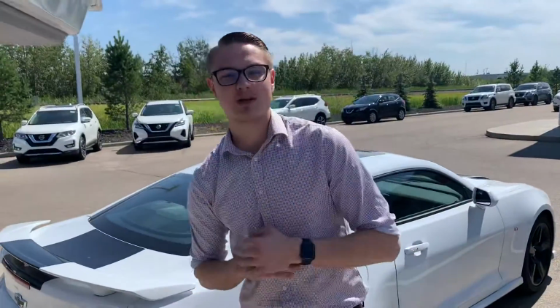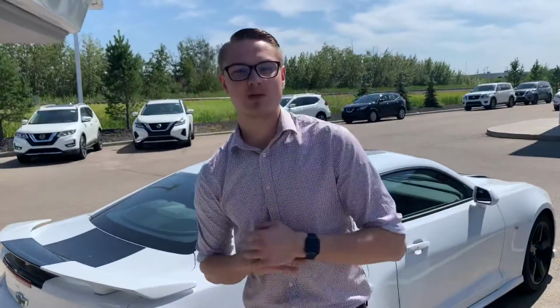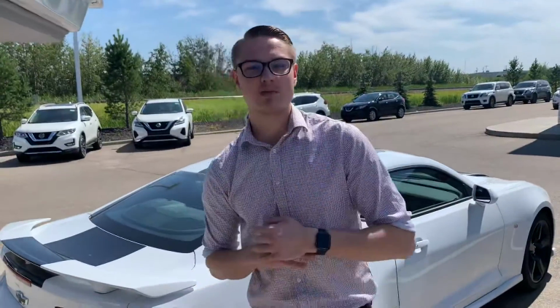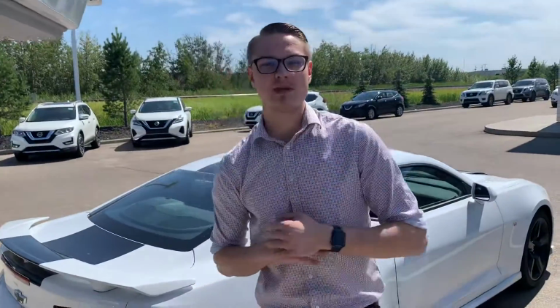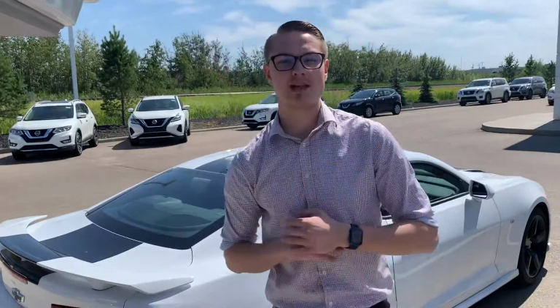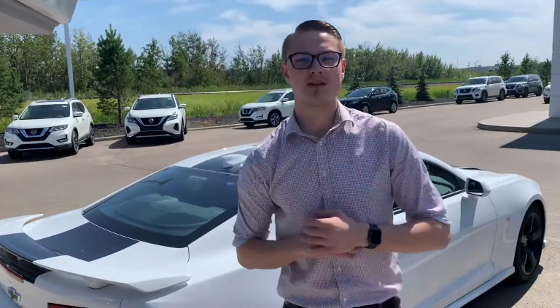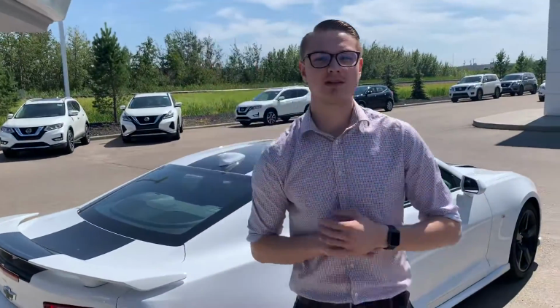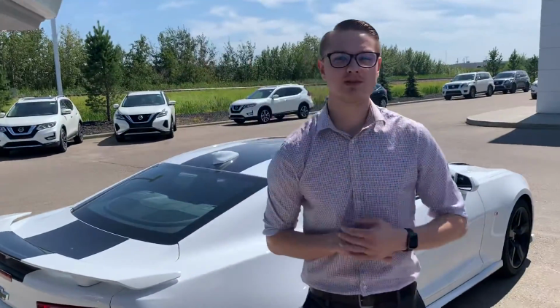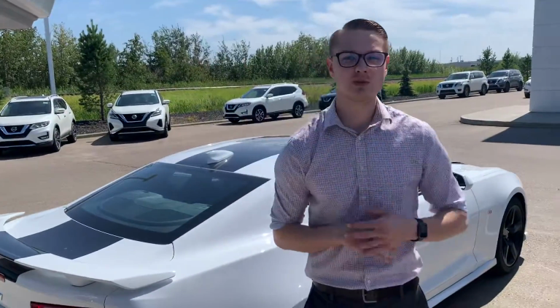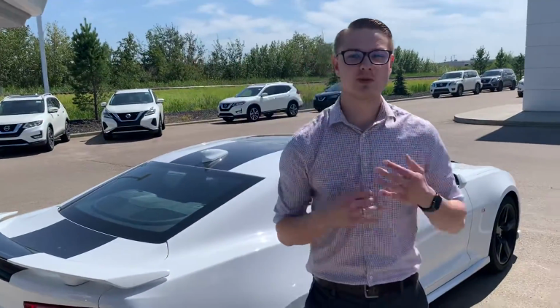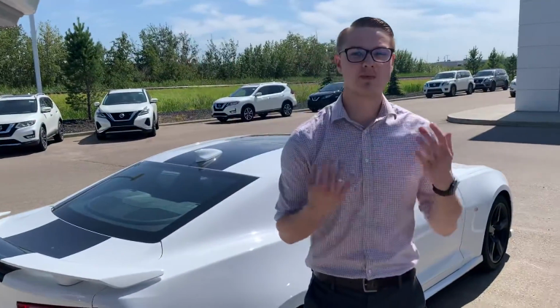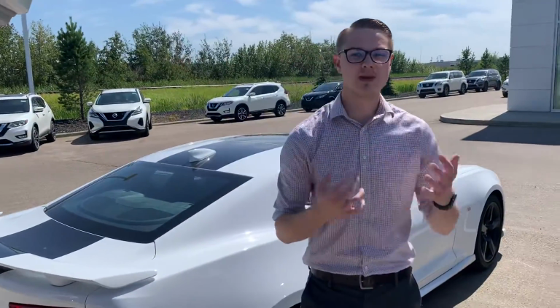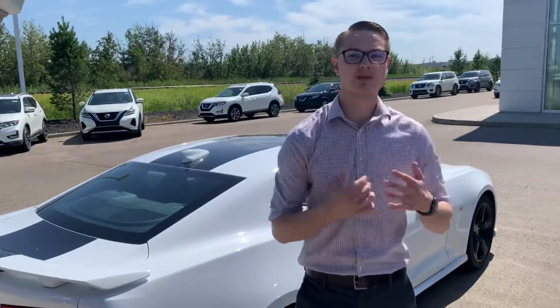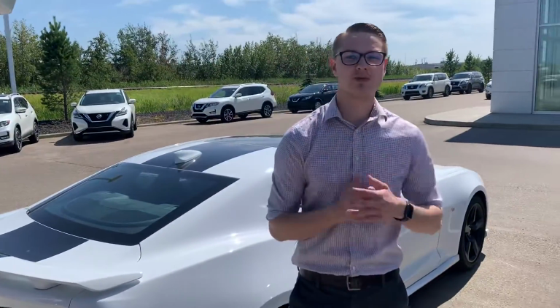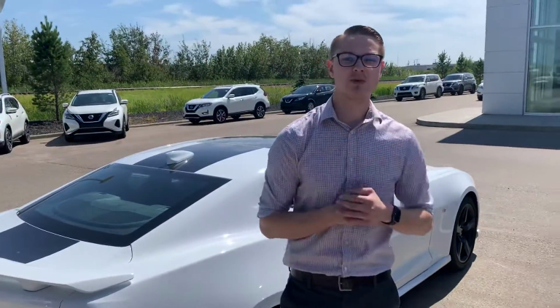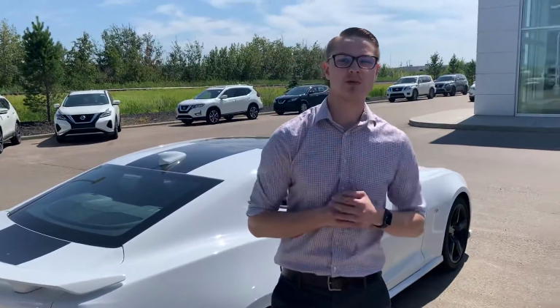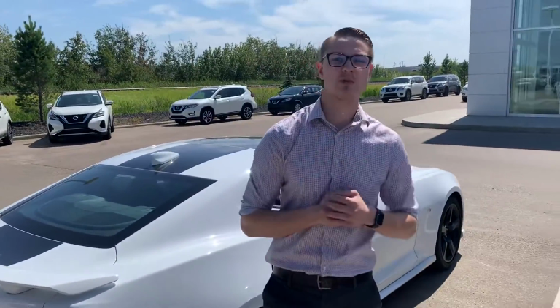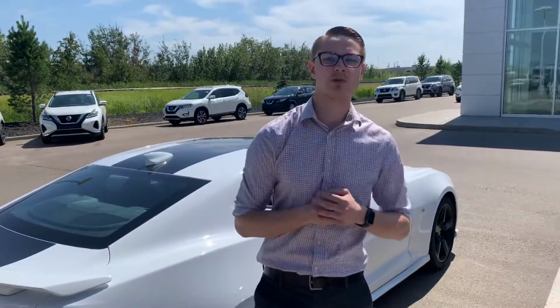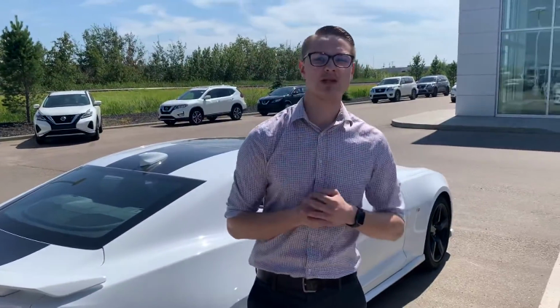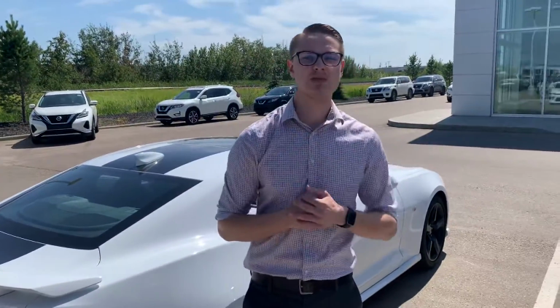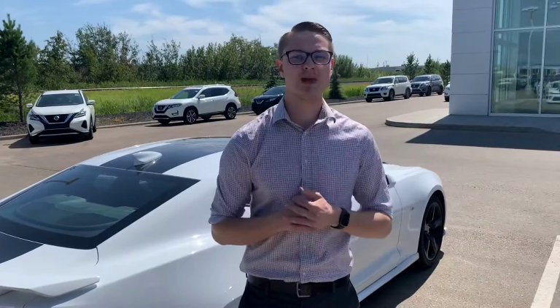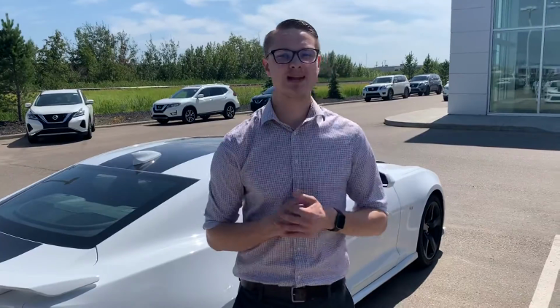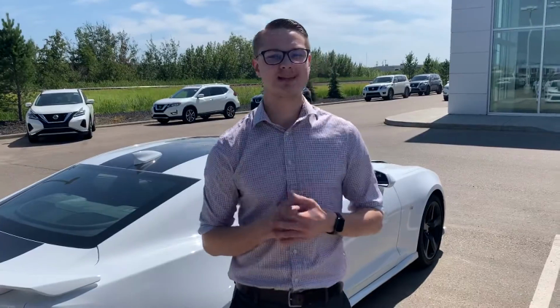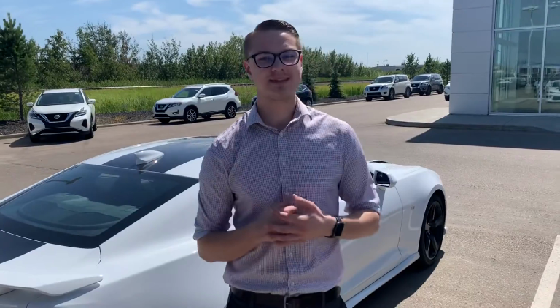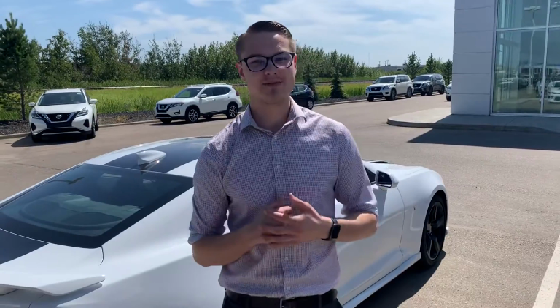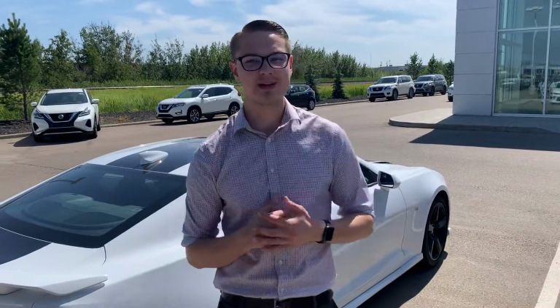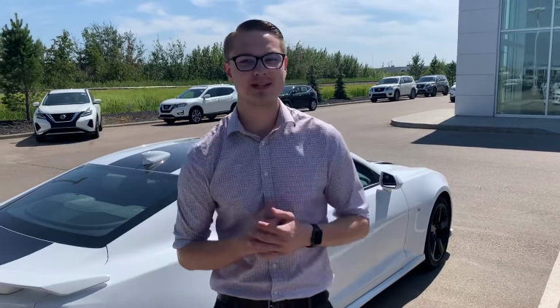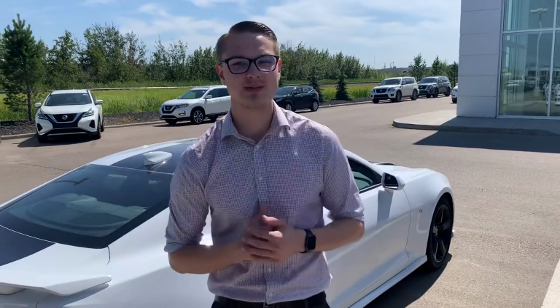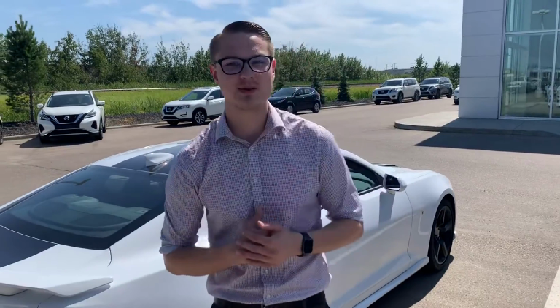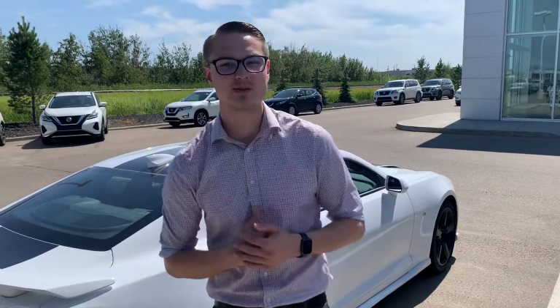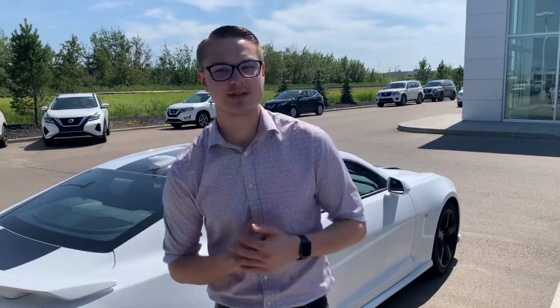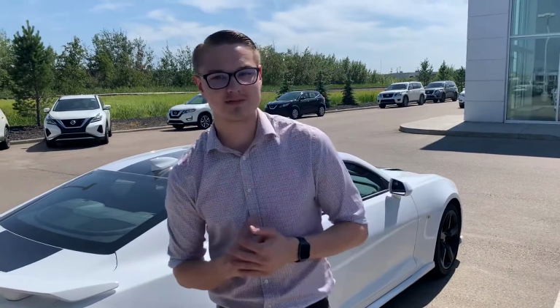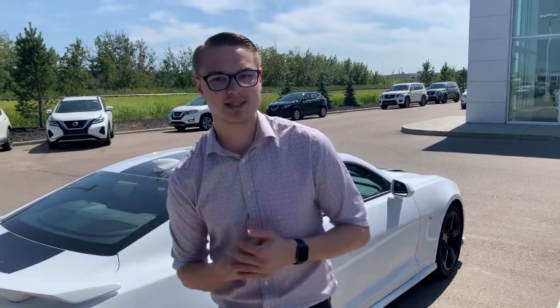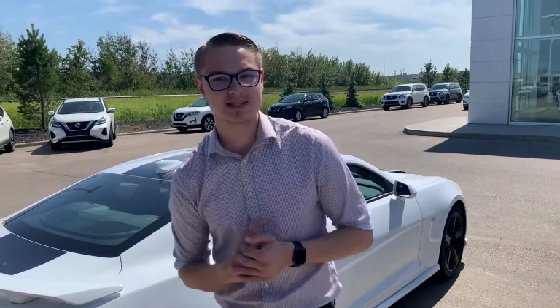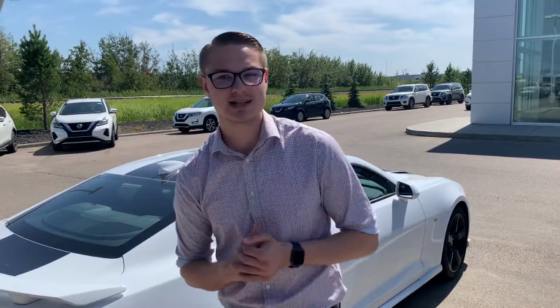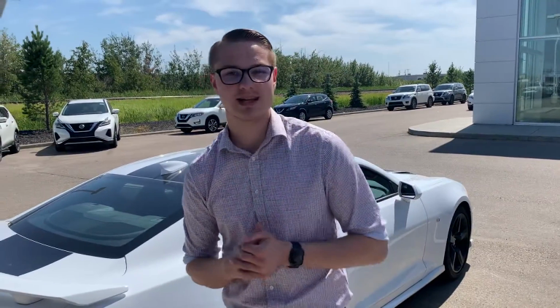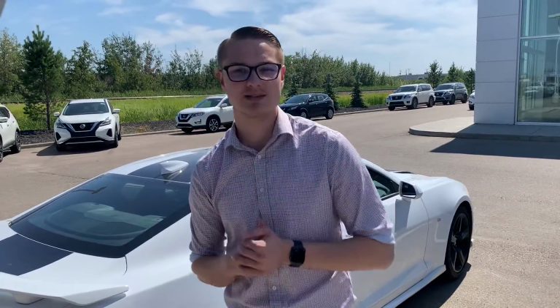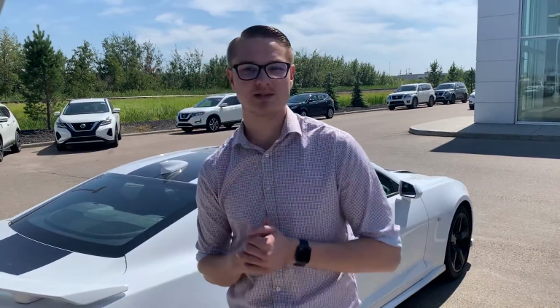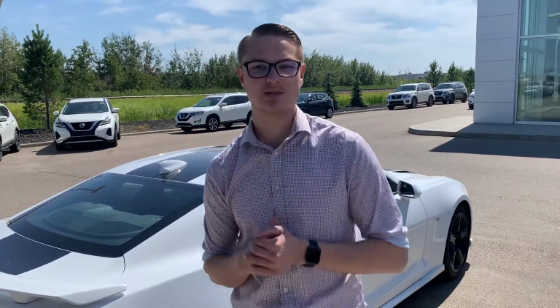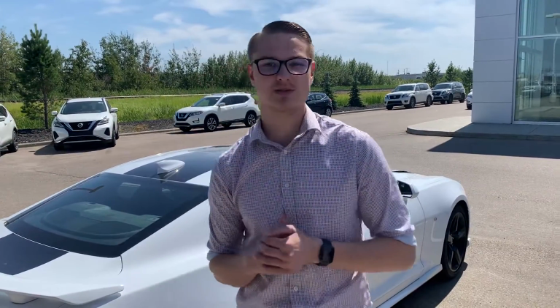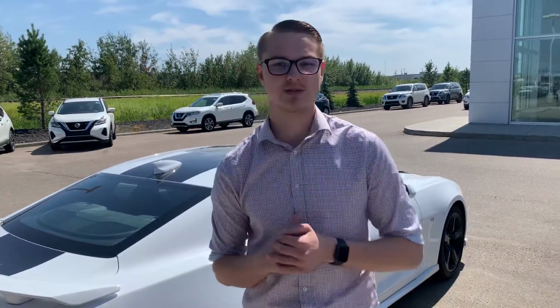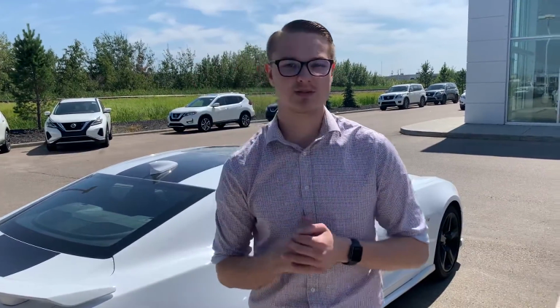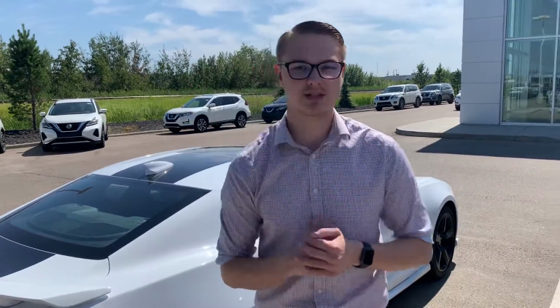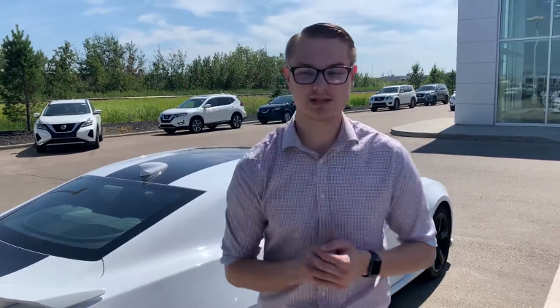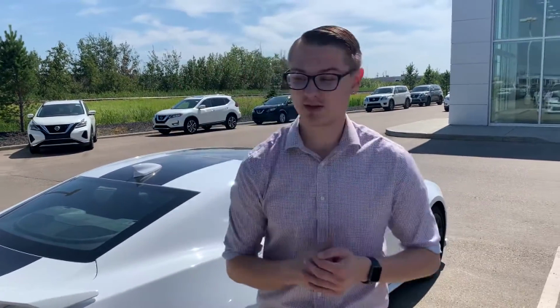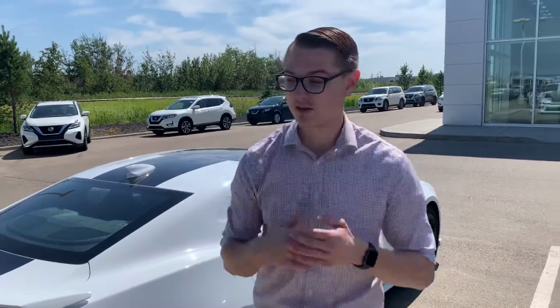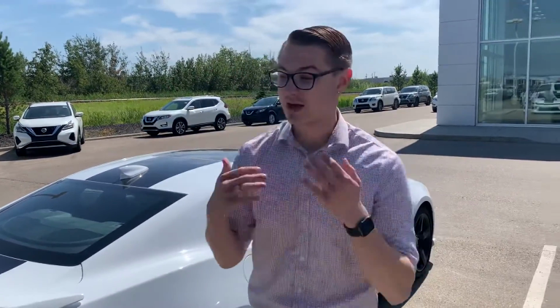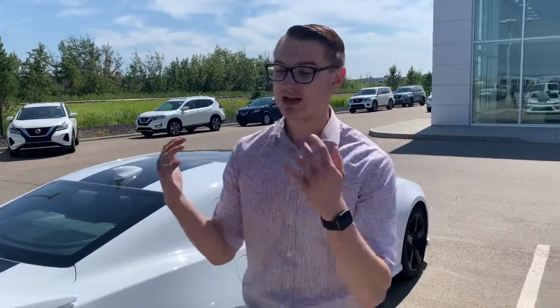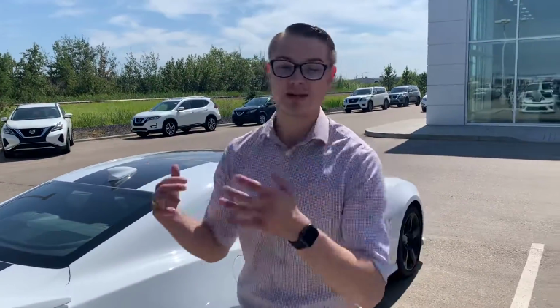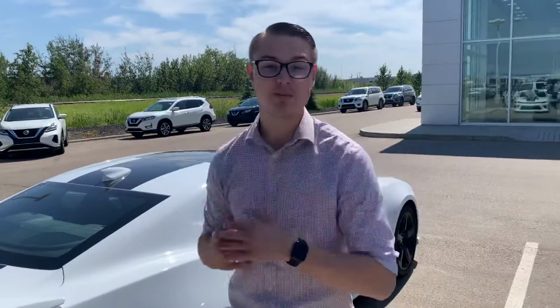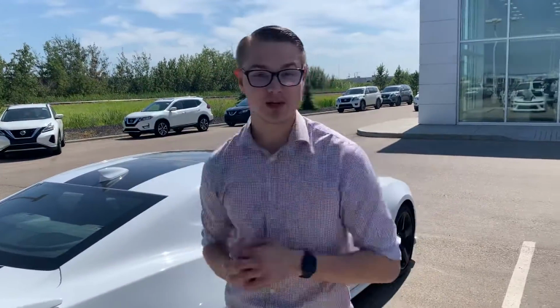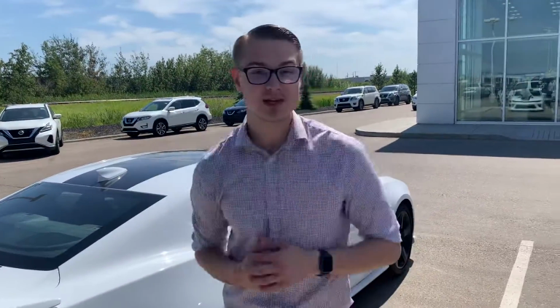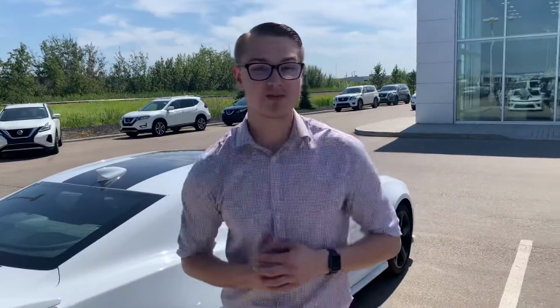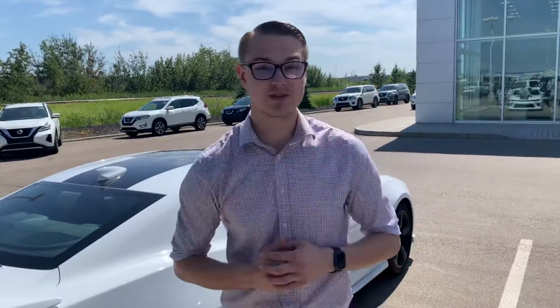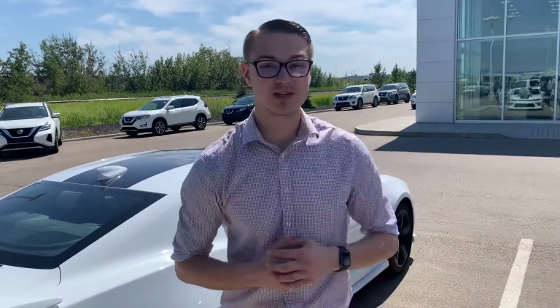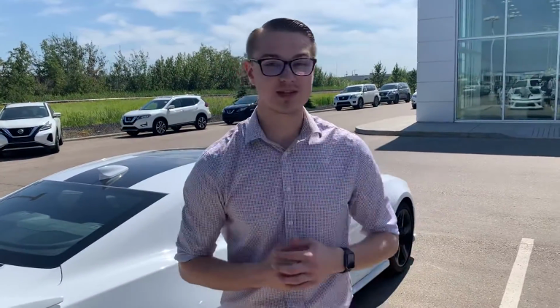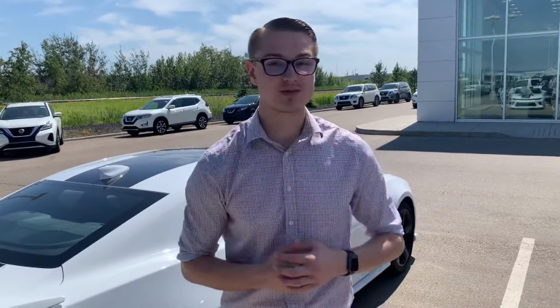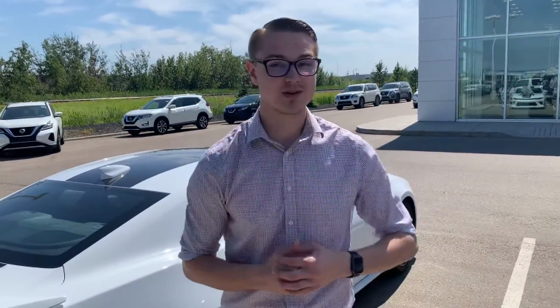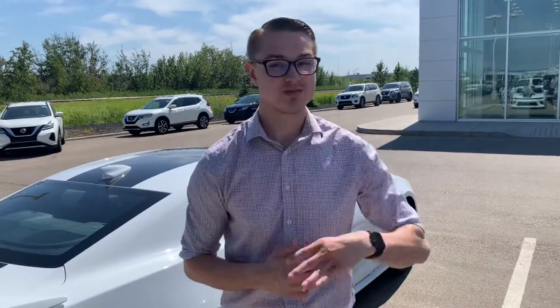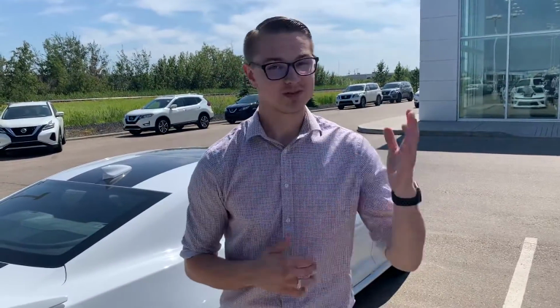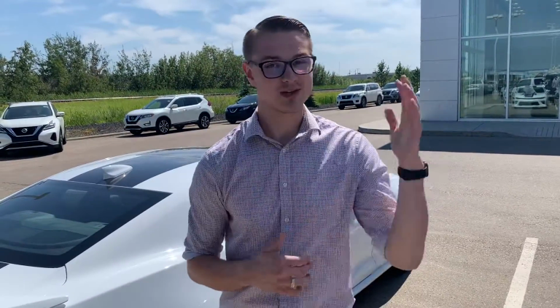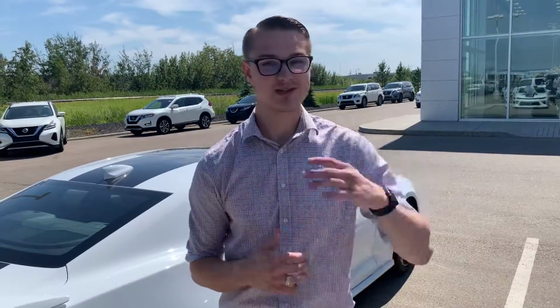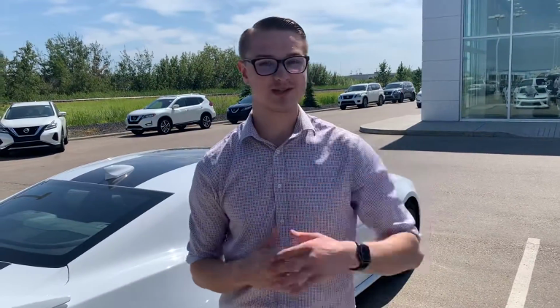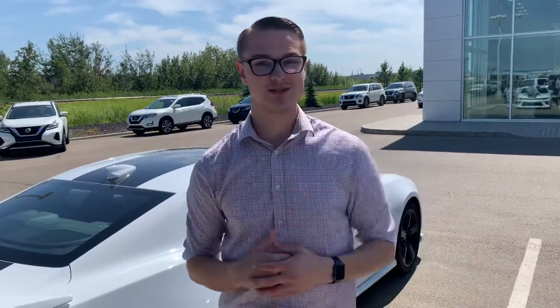Please get in contact with me here at the store. The best phone number to reach me at is 780-769-0060 to begin arranging a test drive. Talk to you soon!